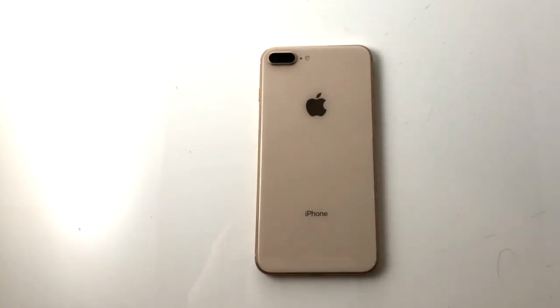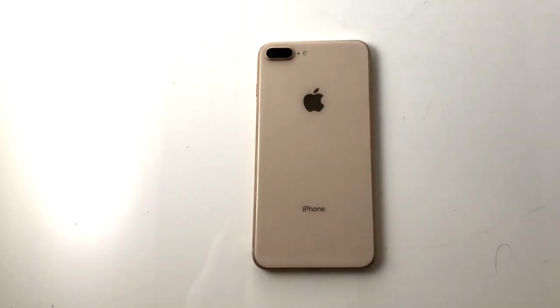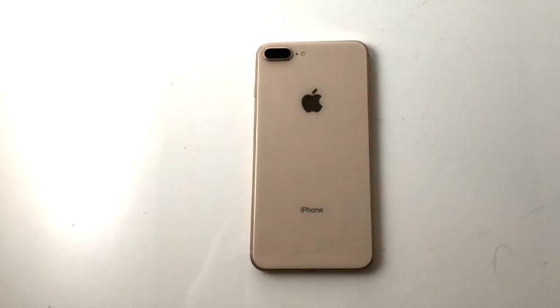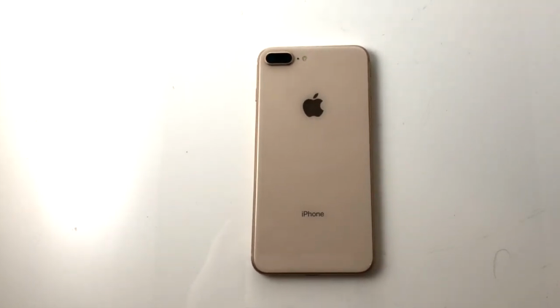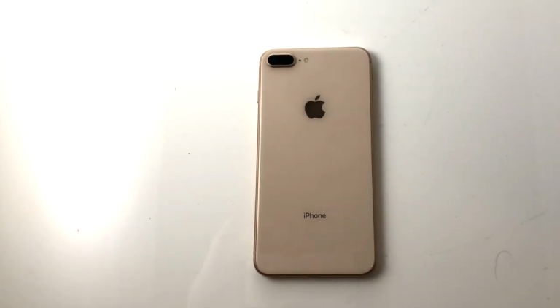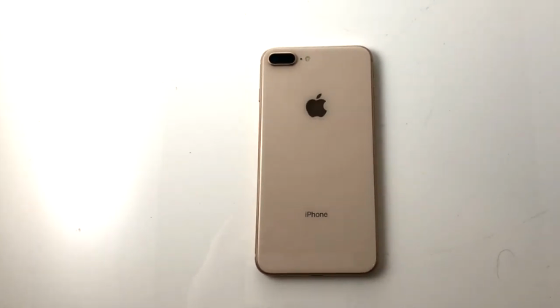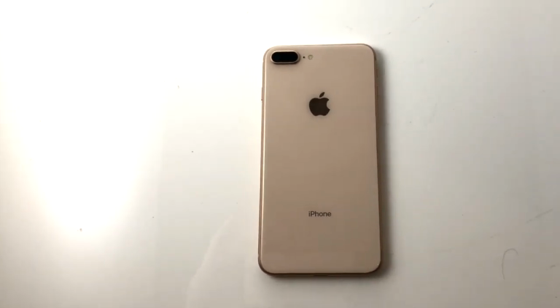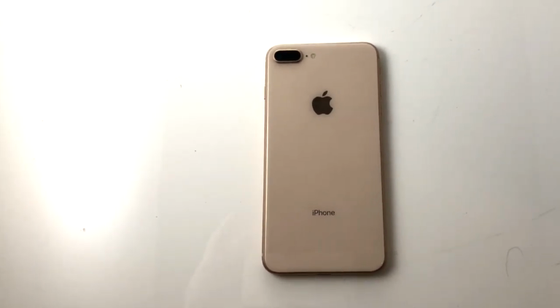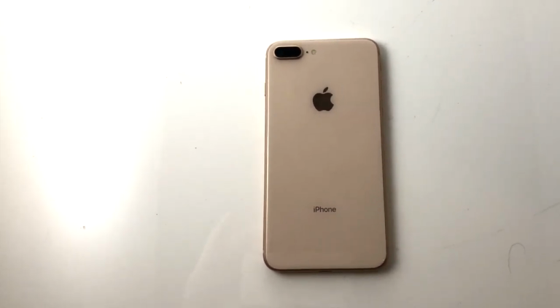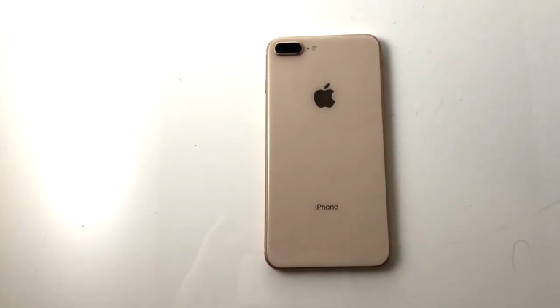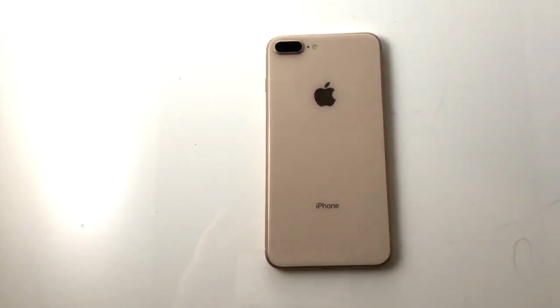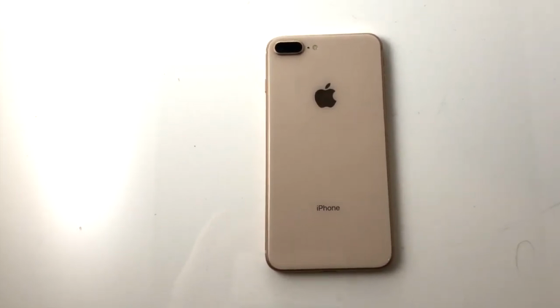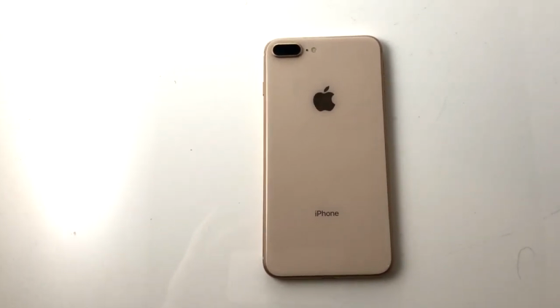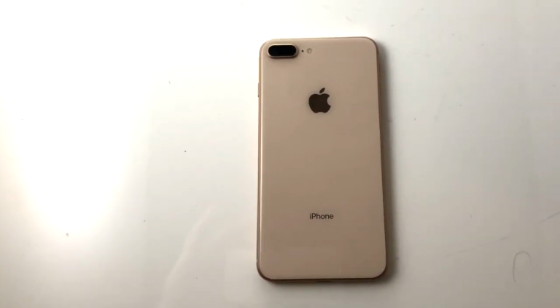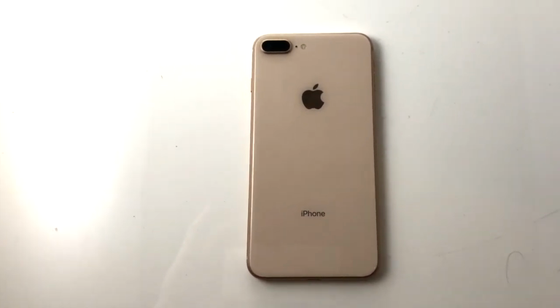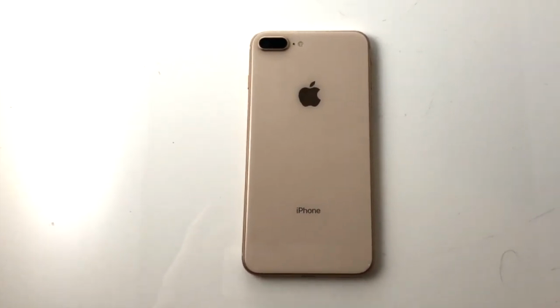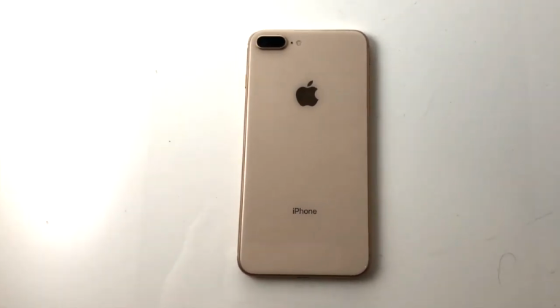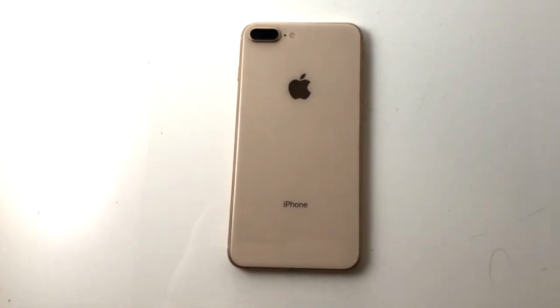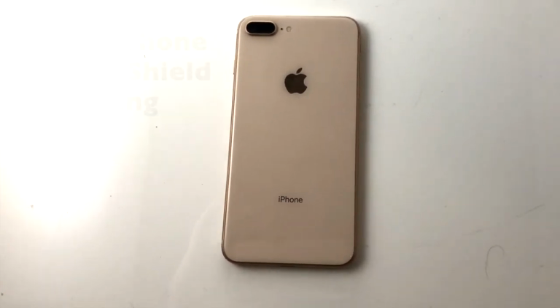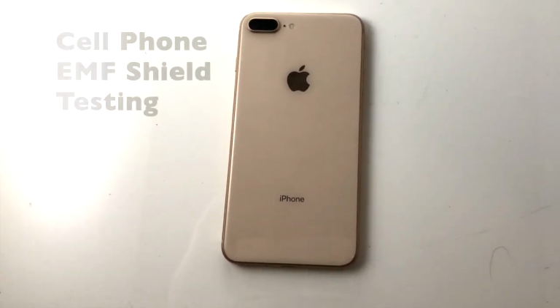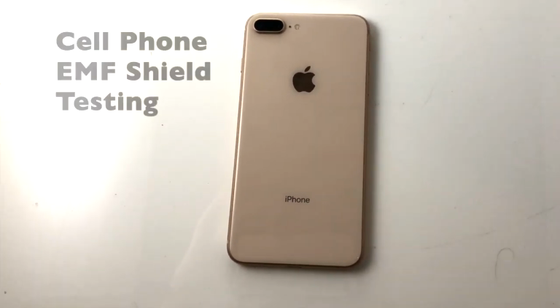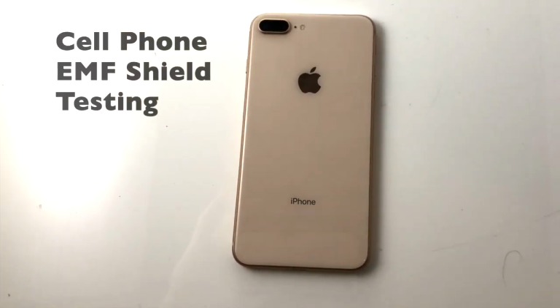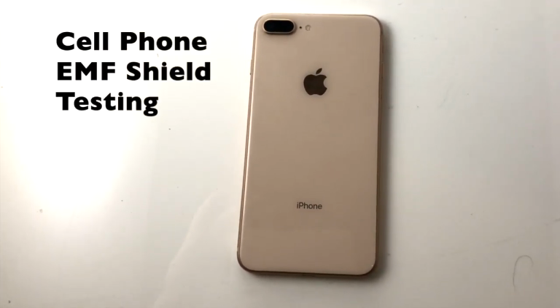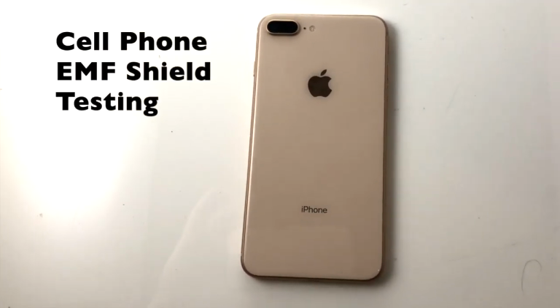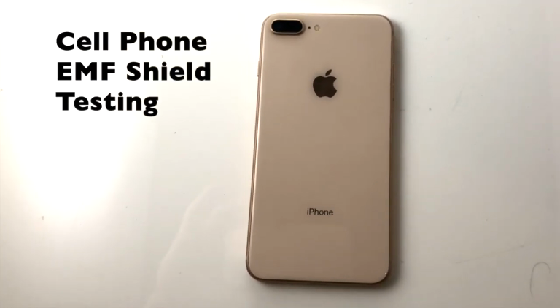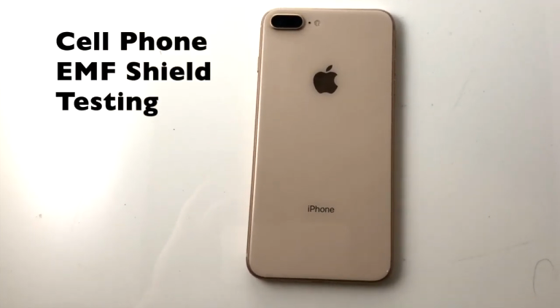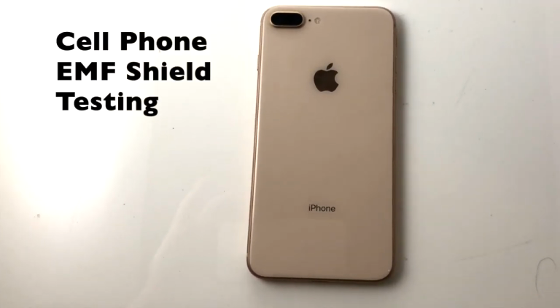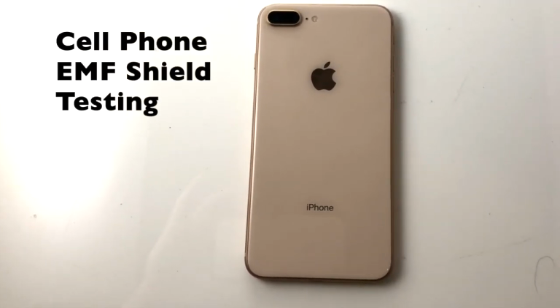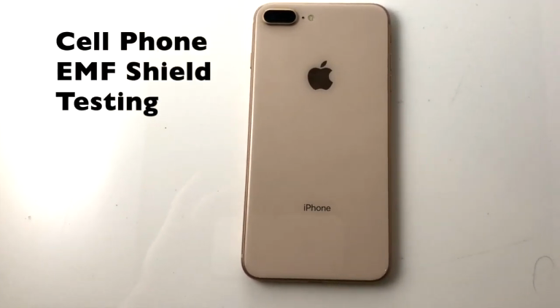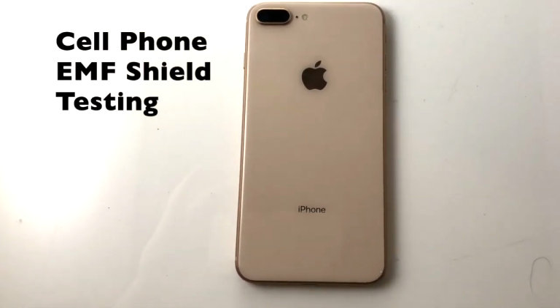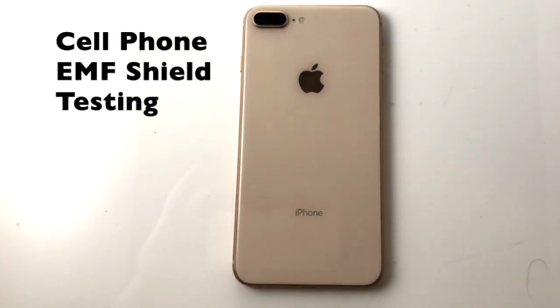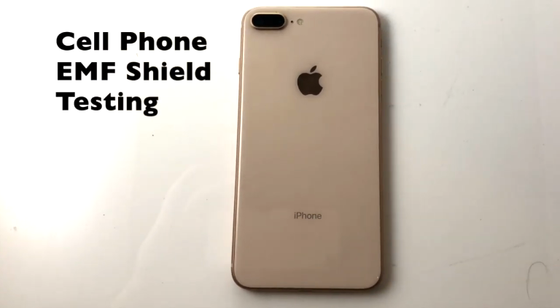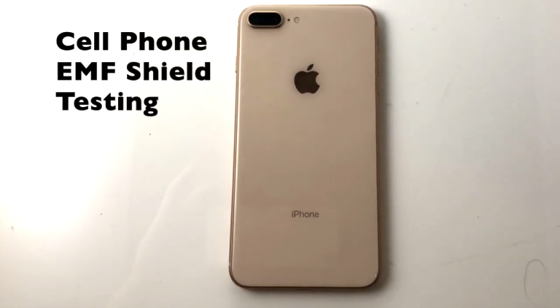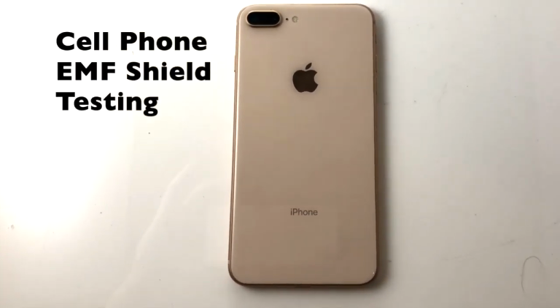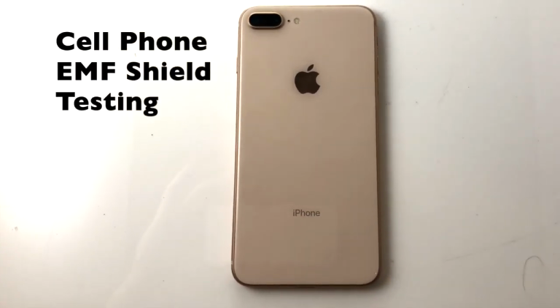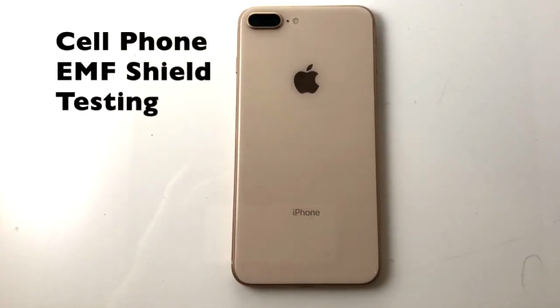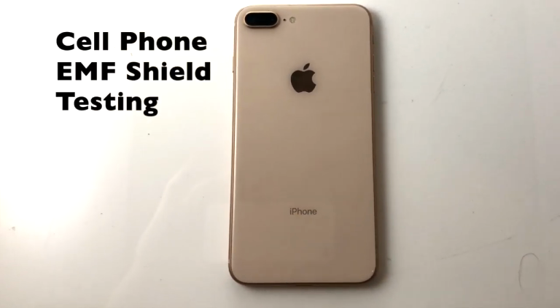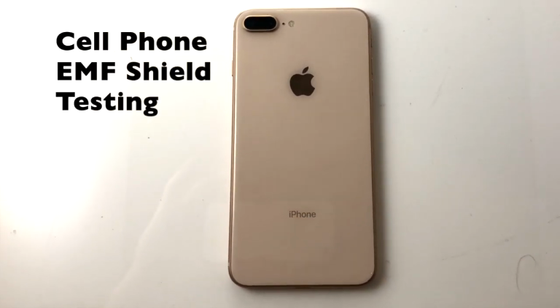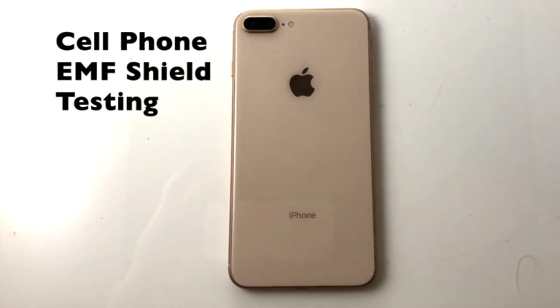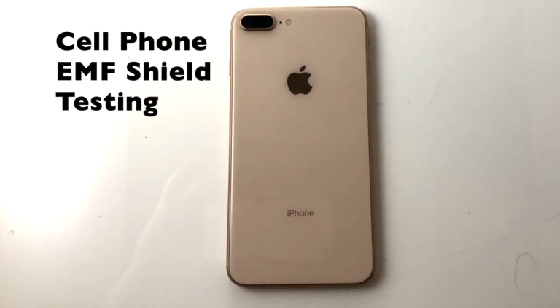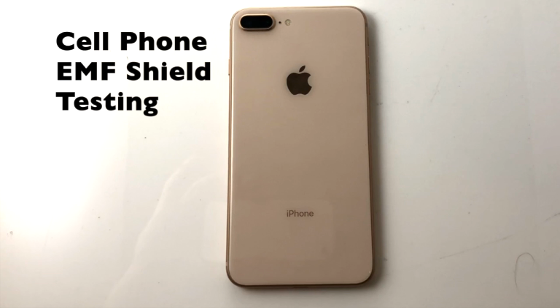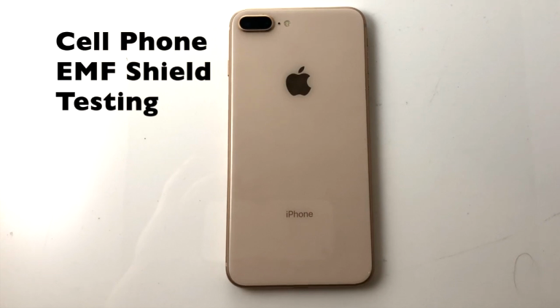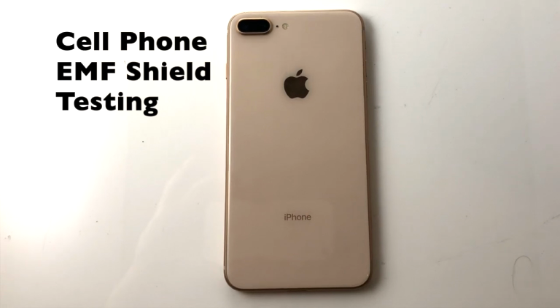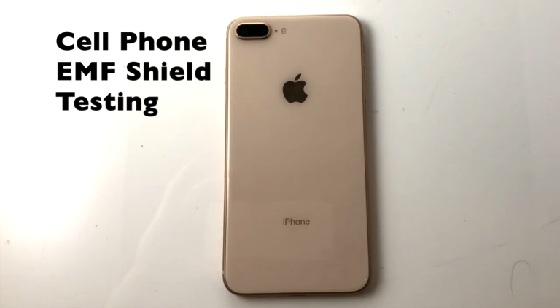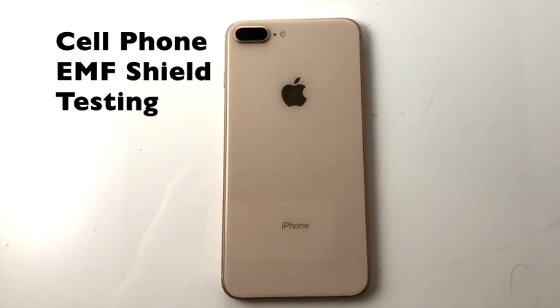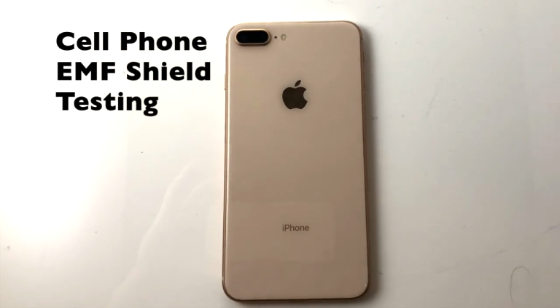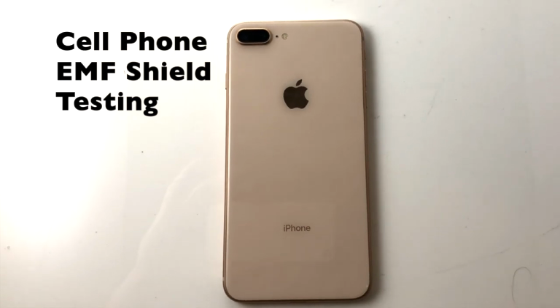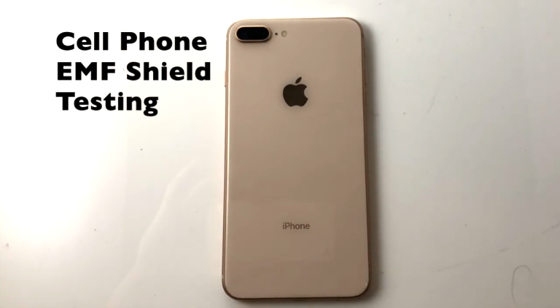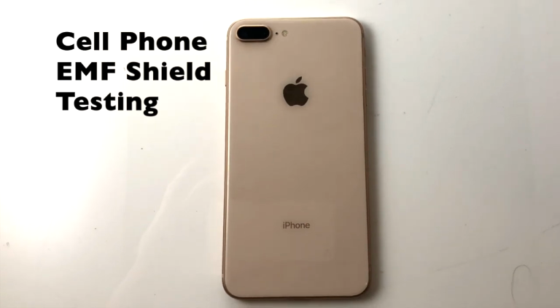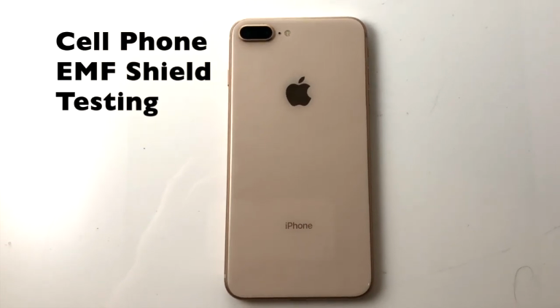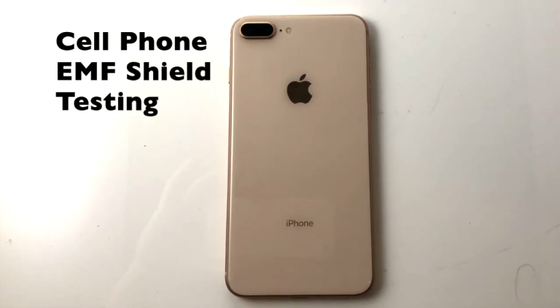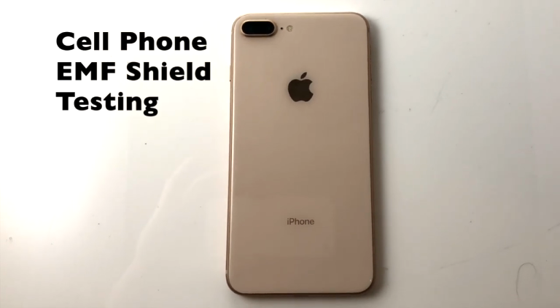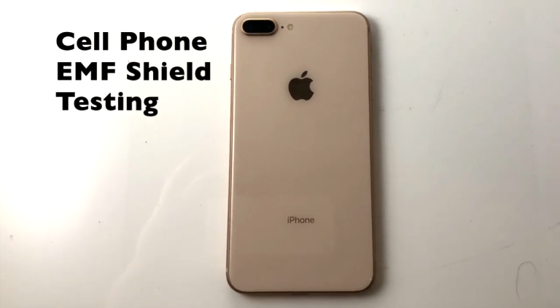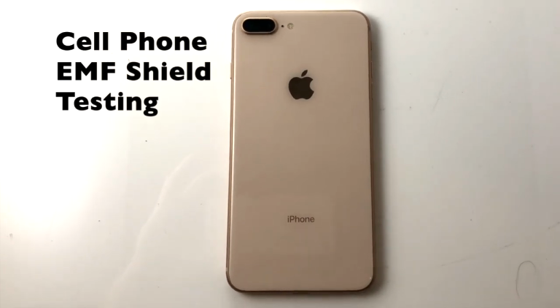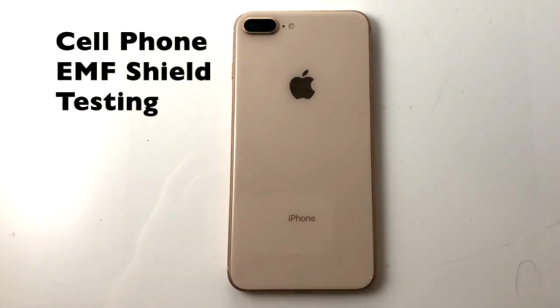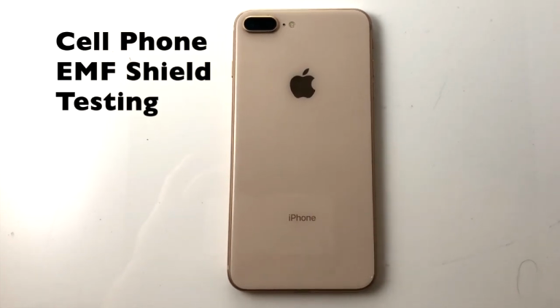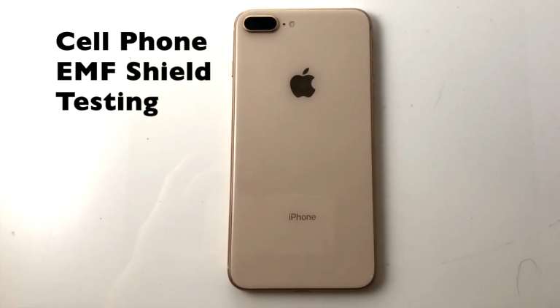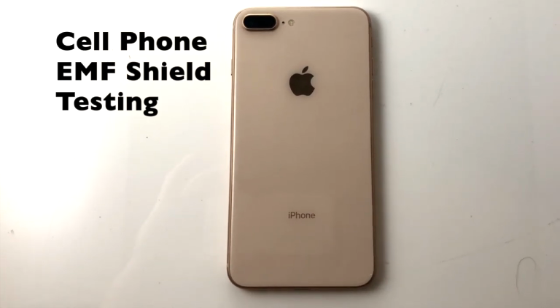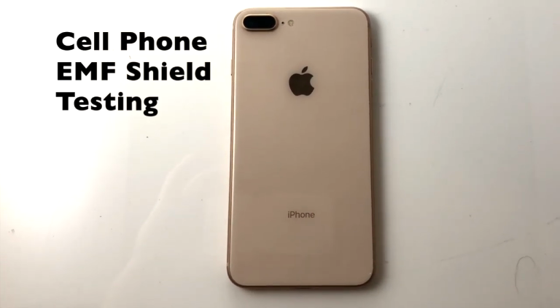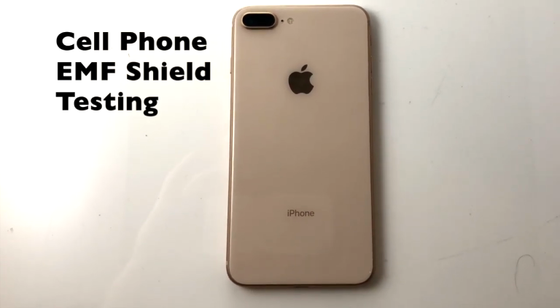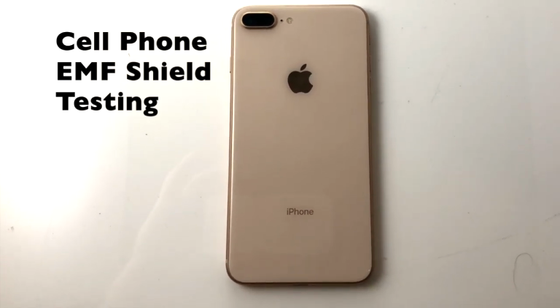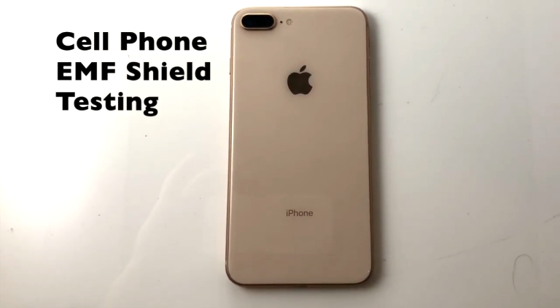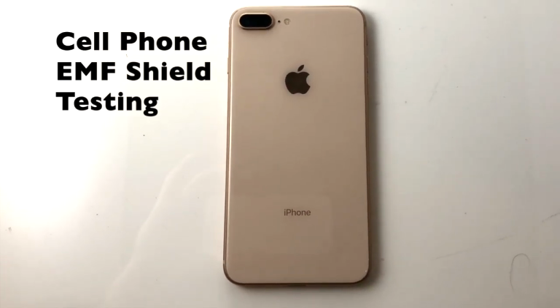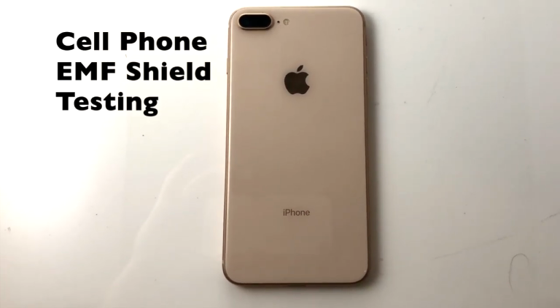Namaste family, this is Rhion here for Team Light and I am making a video to showcase some of our new phone protectors.